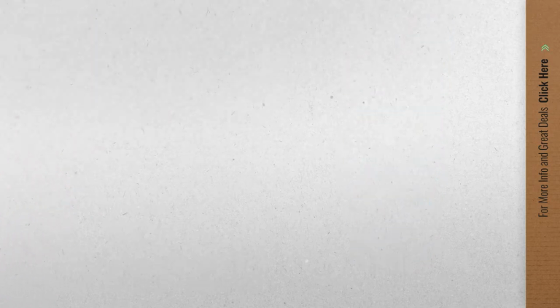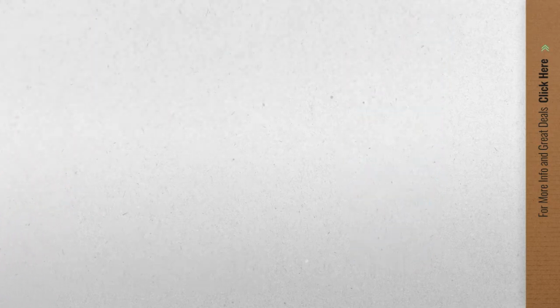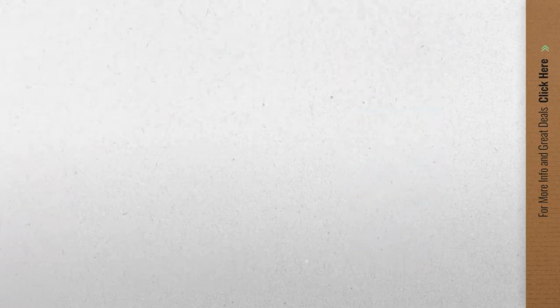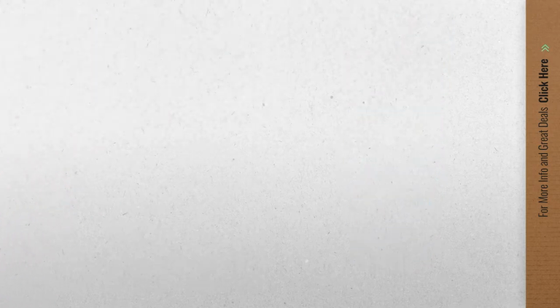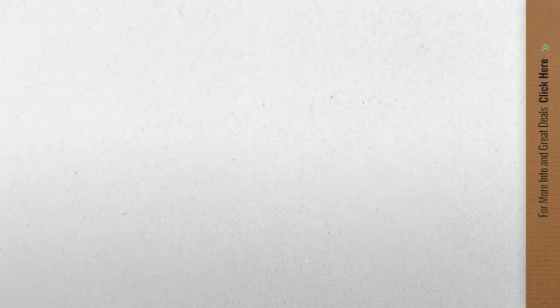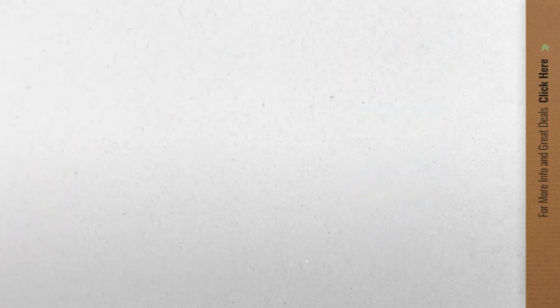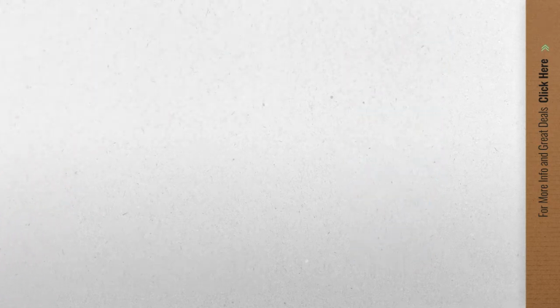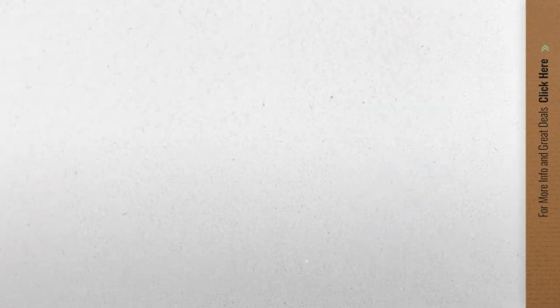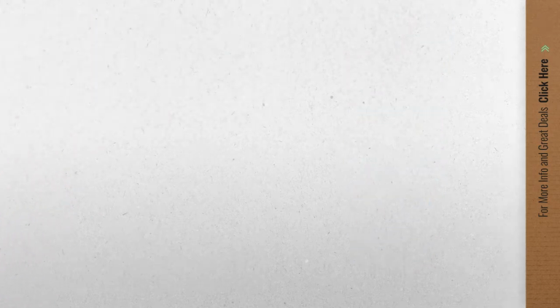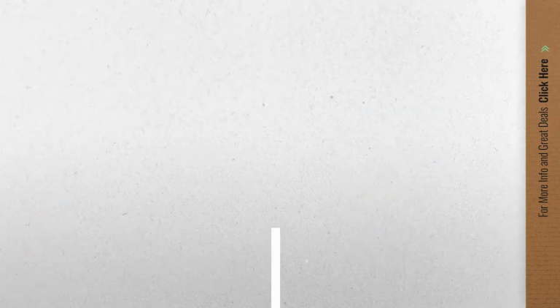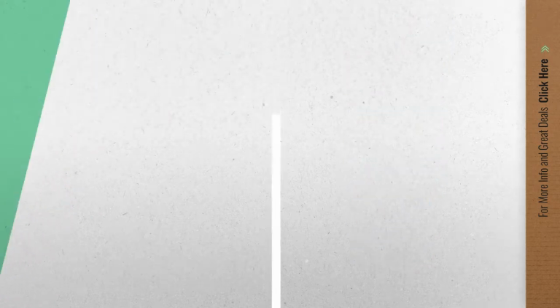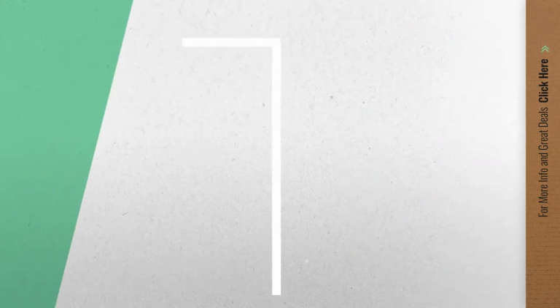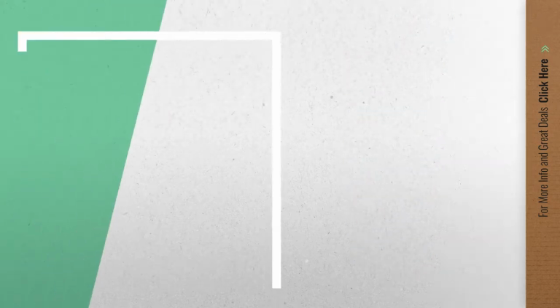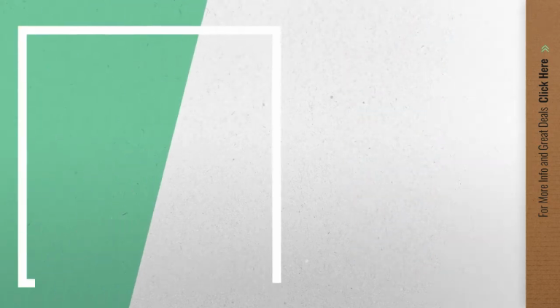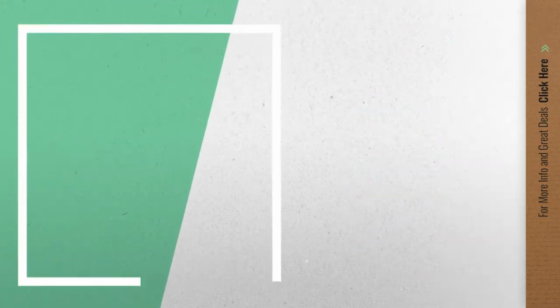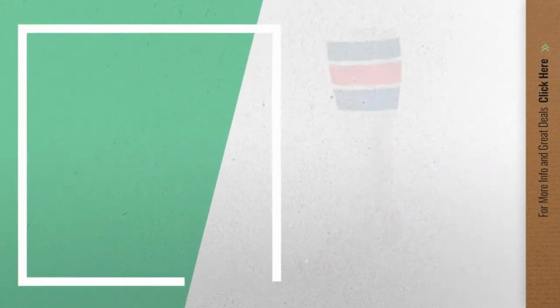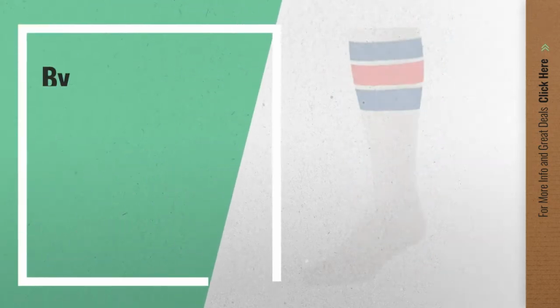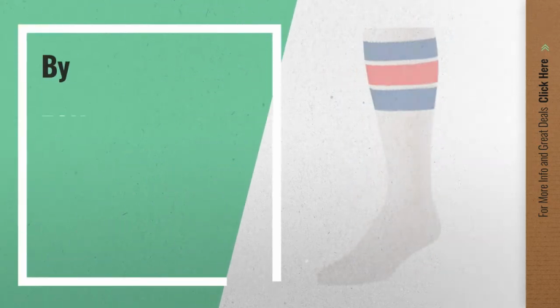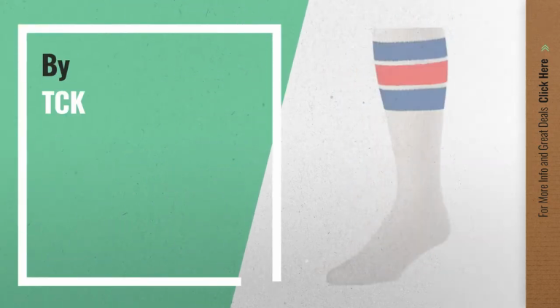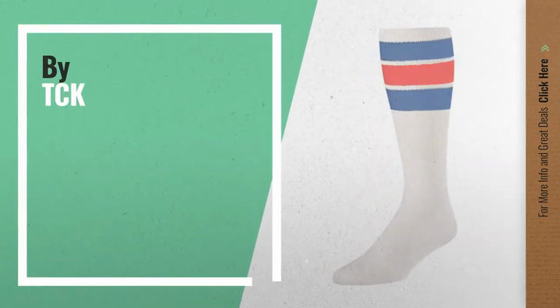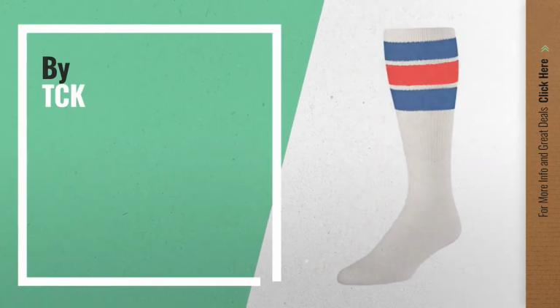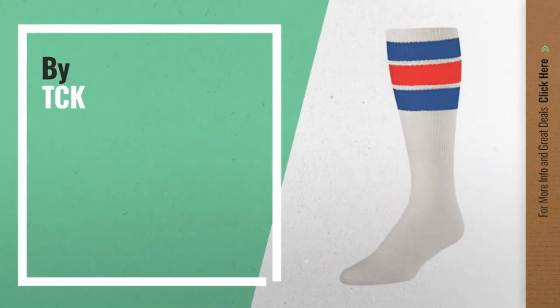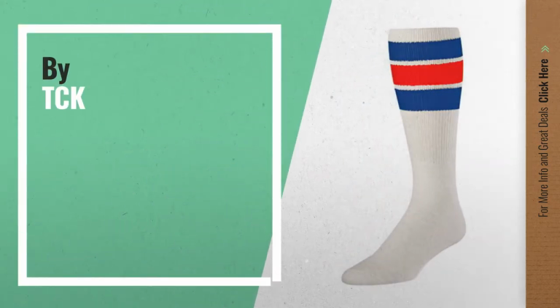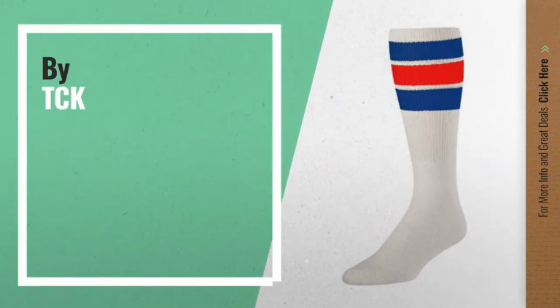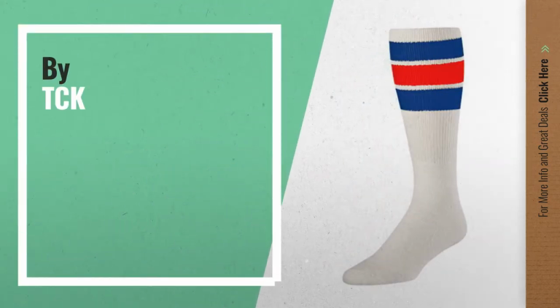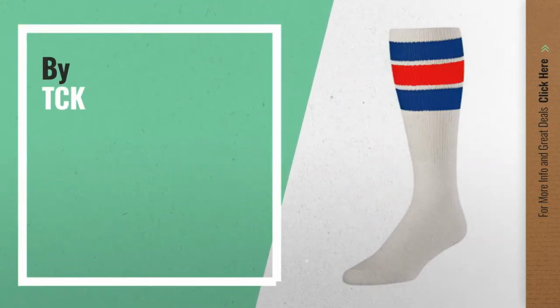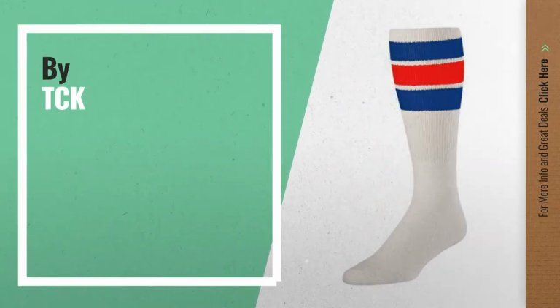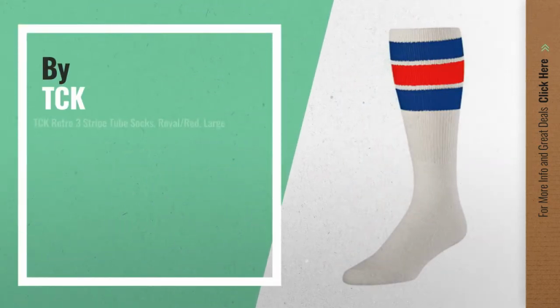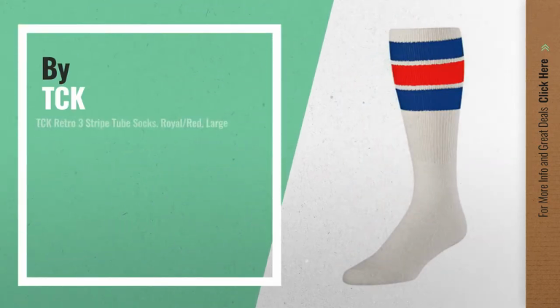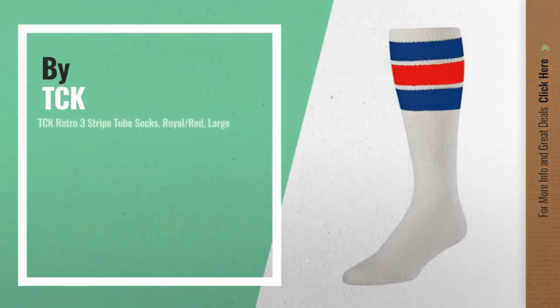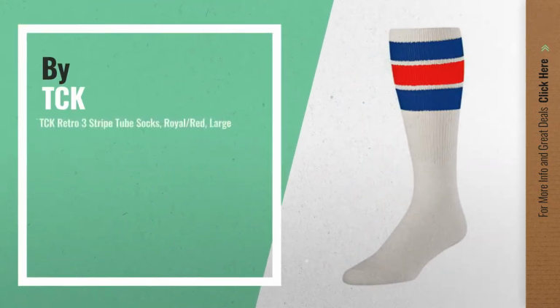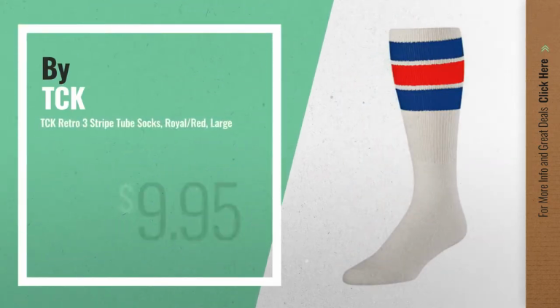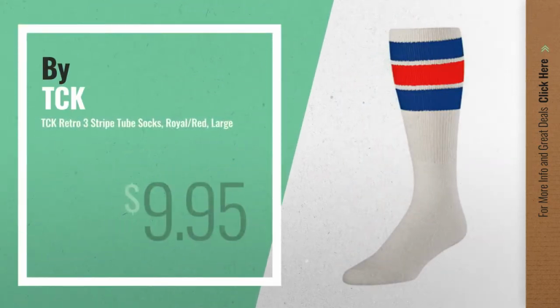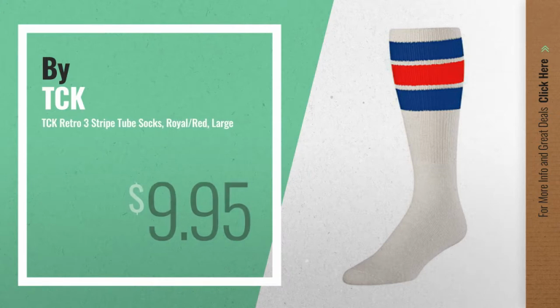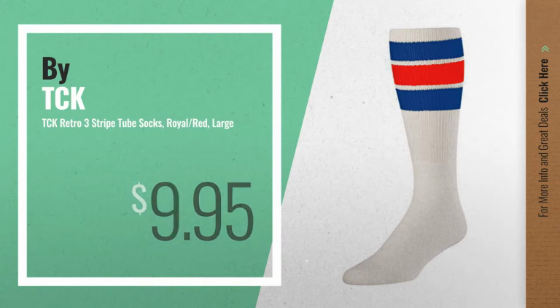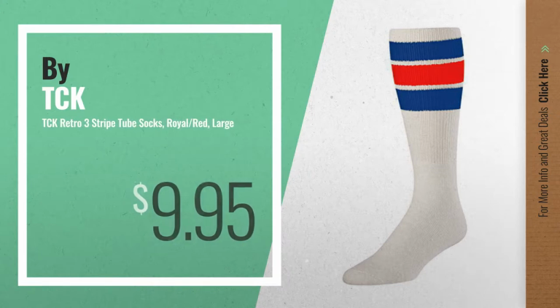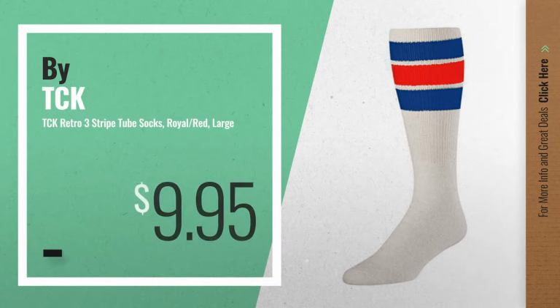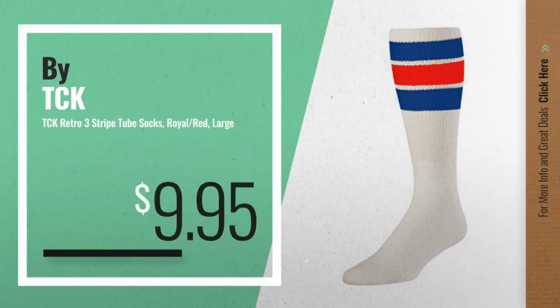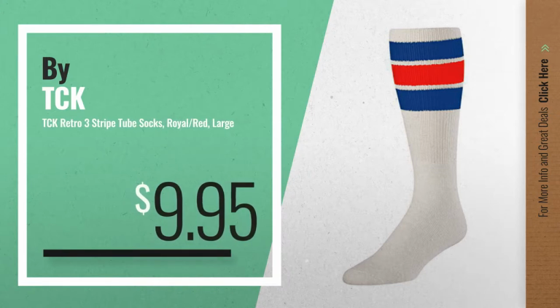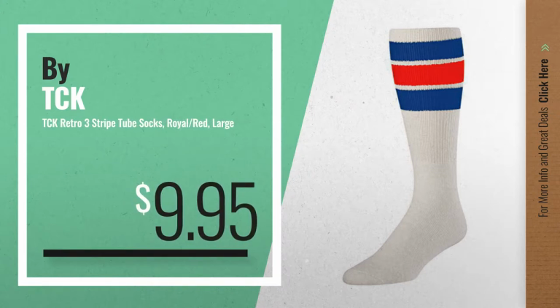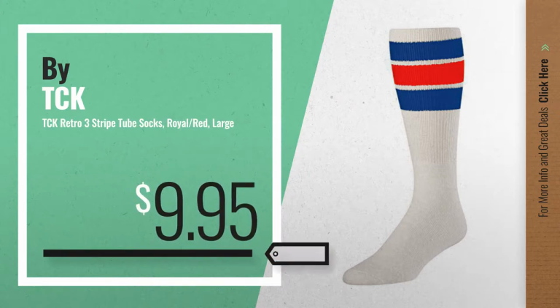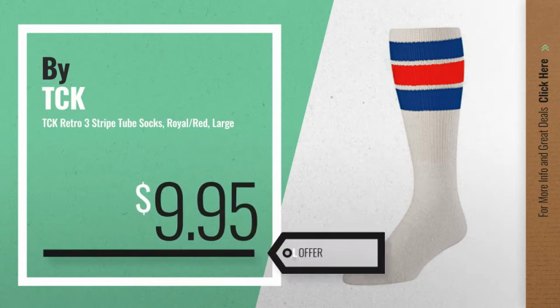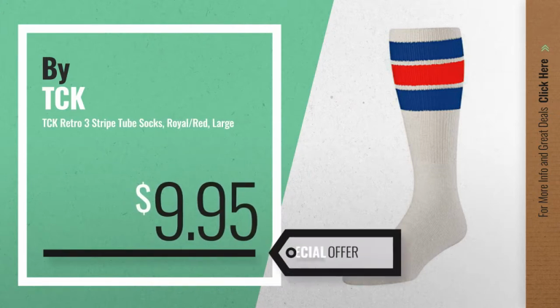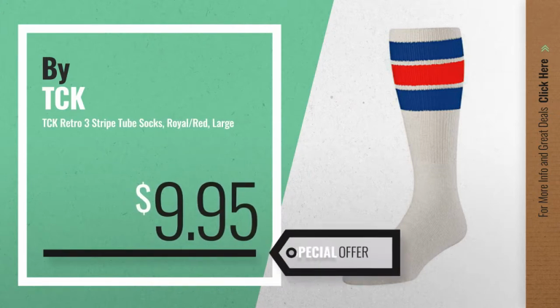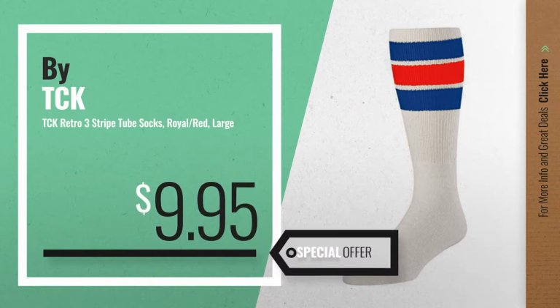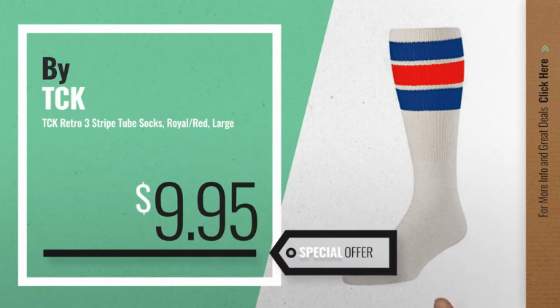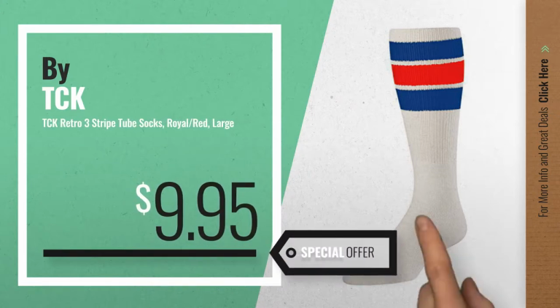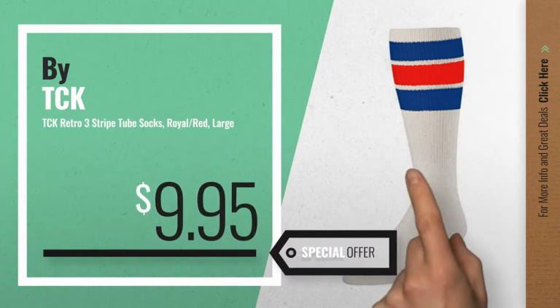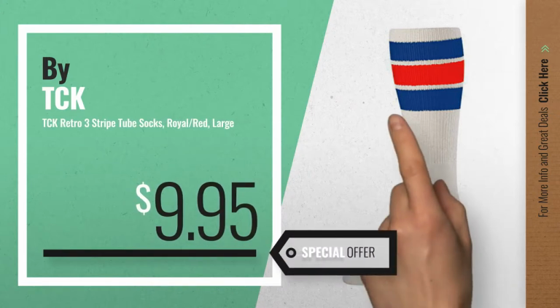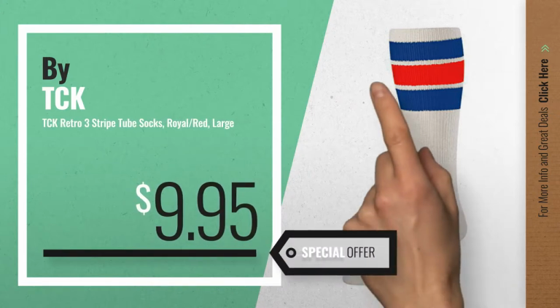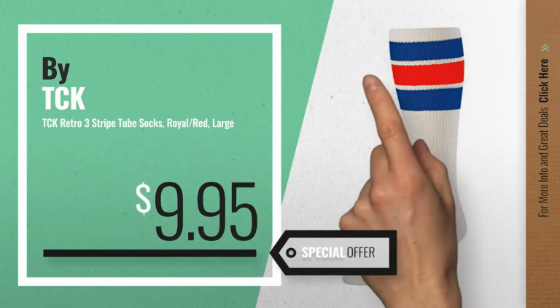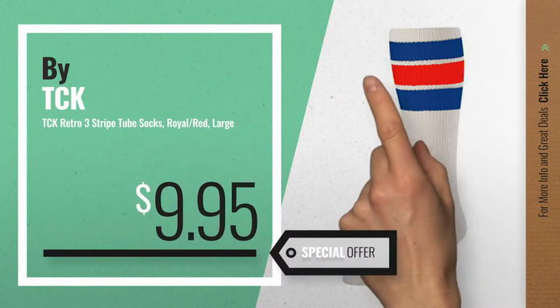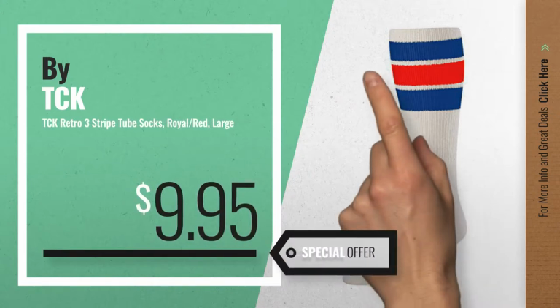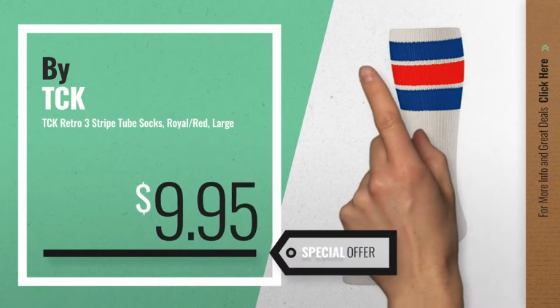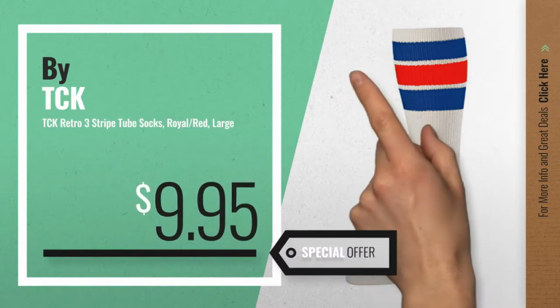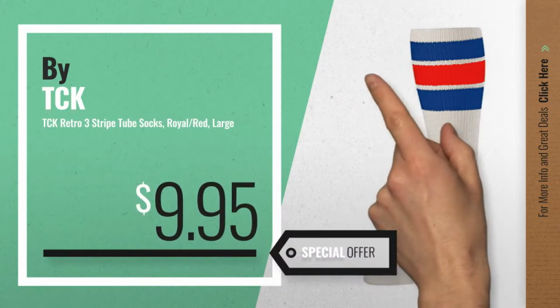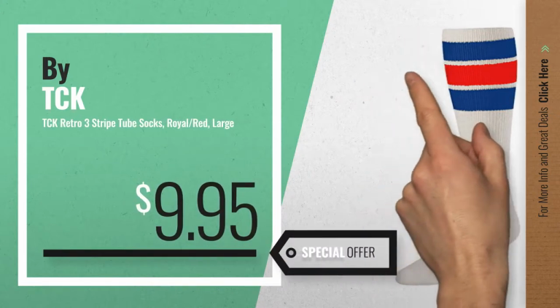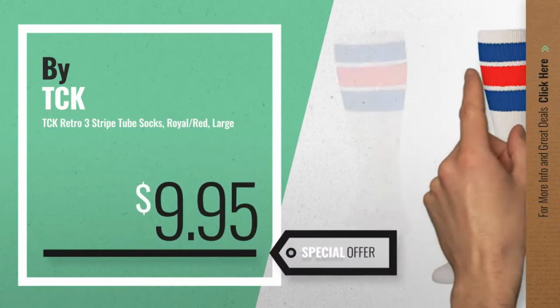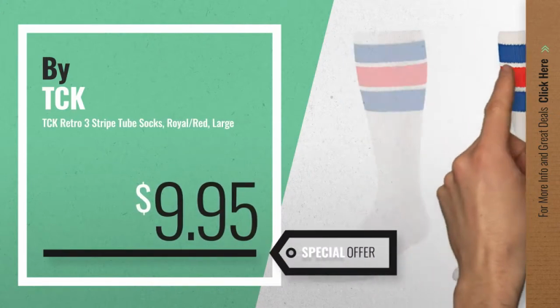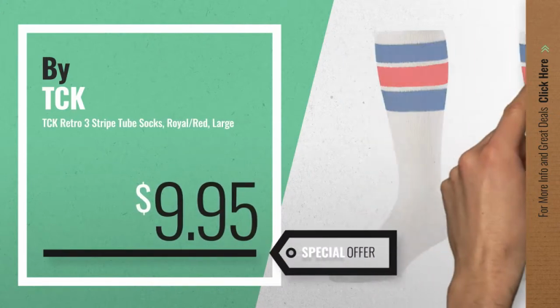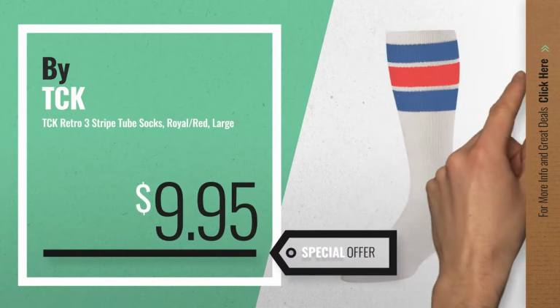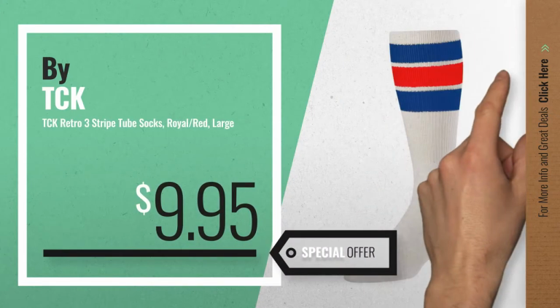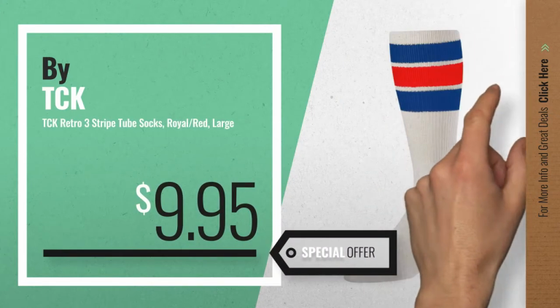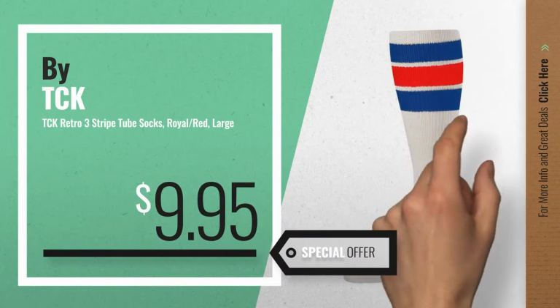Number 2, by TCK. Available now on Amazon, only at $9.95.